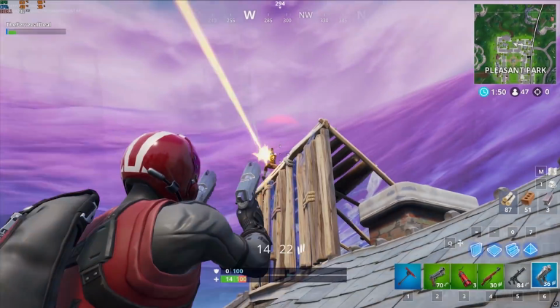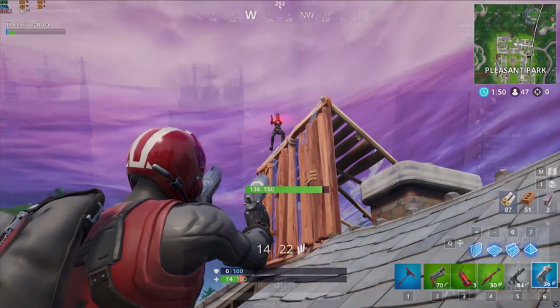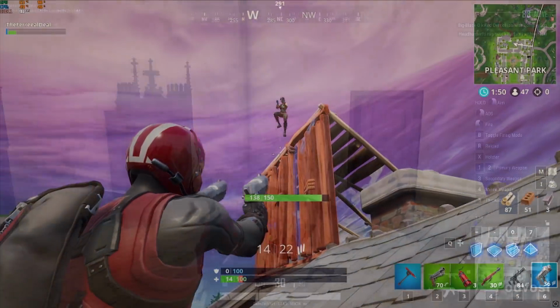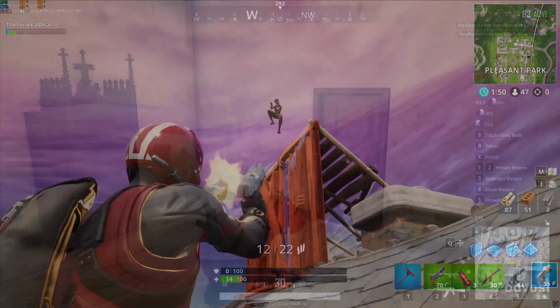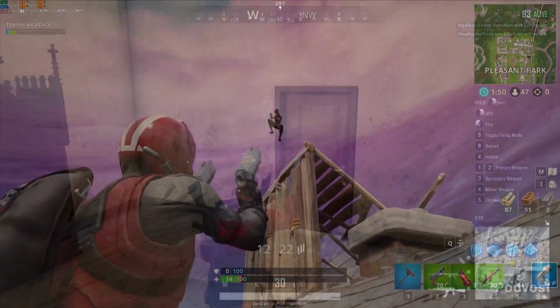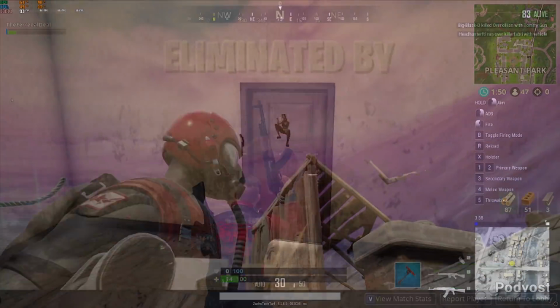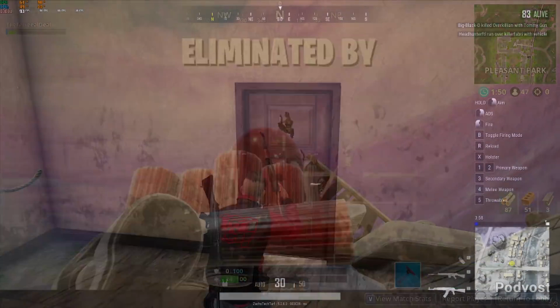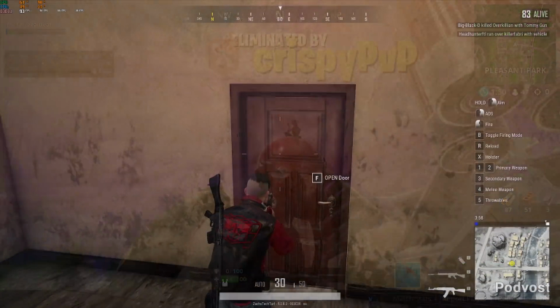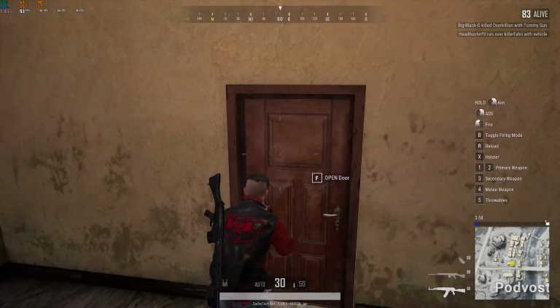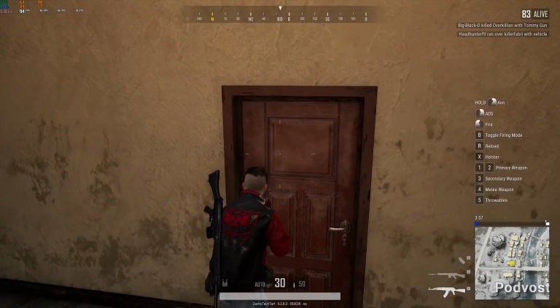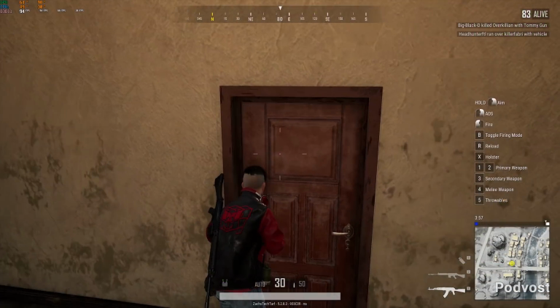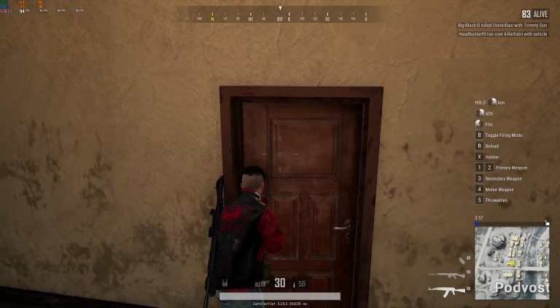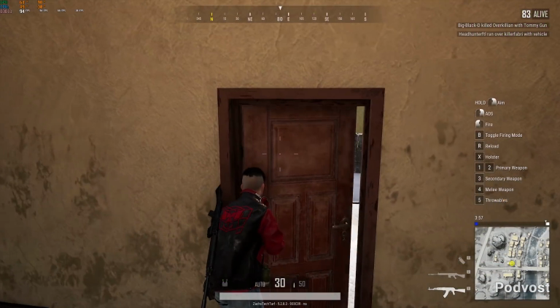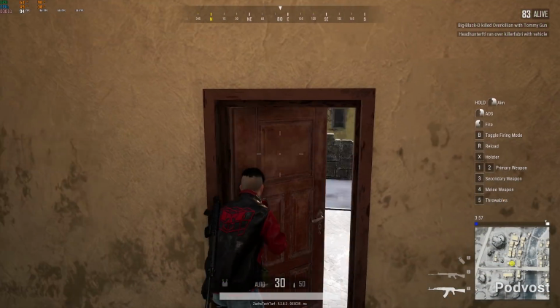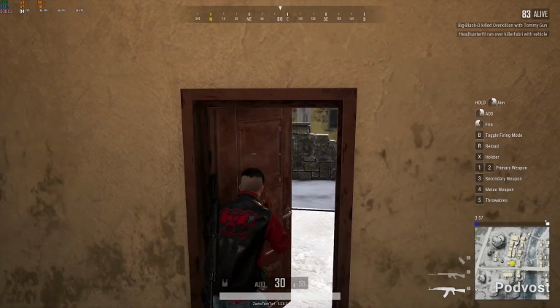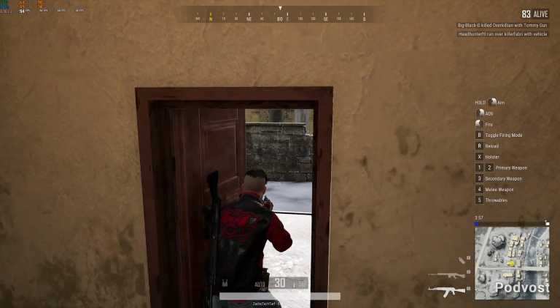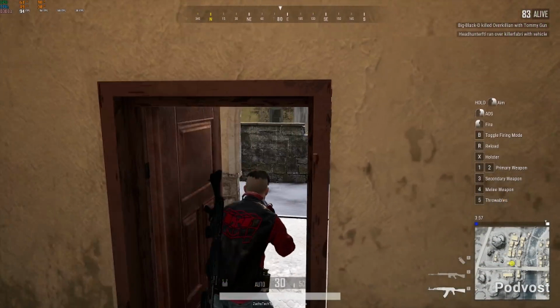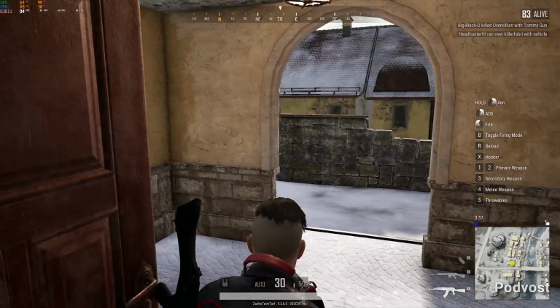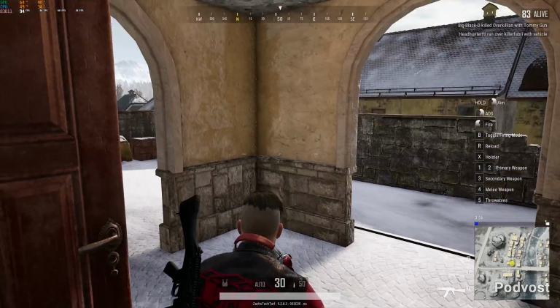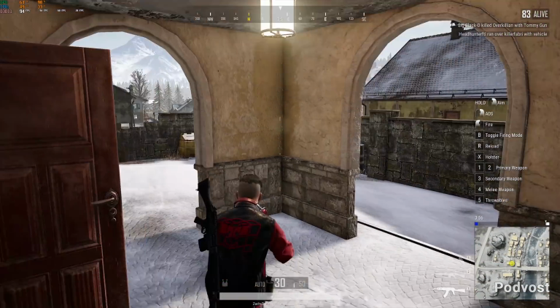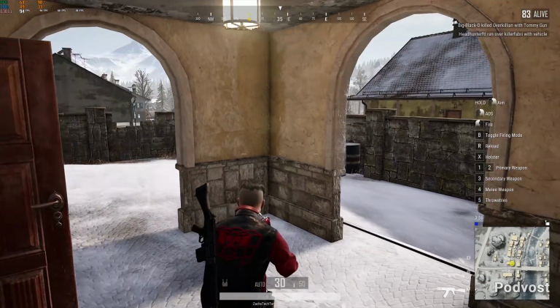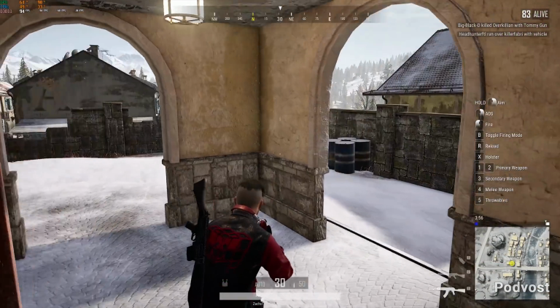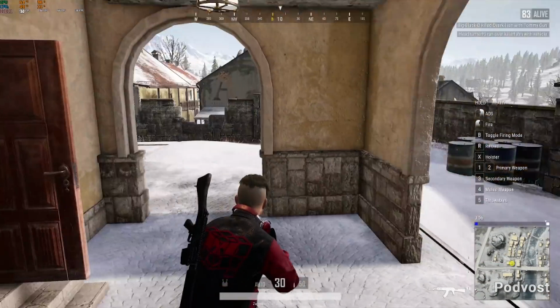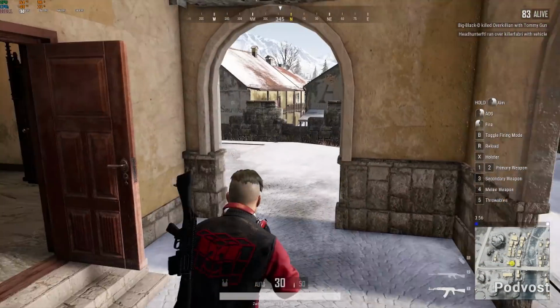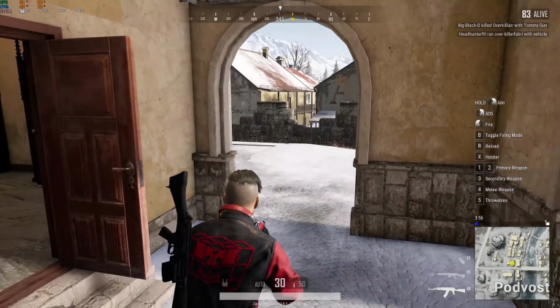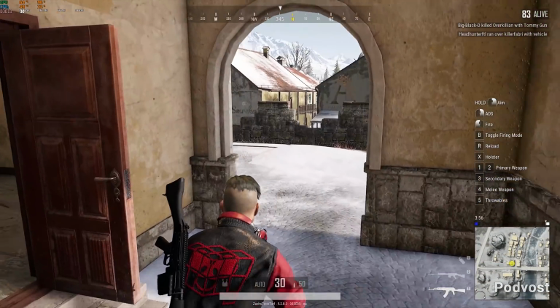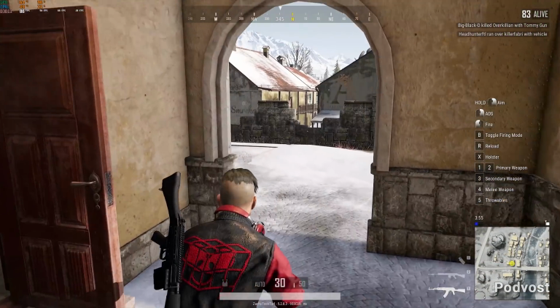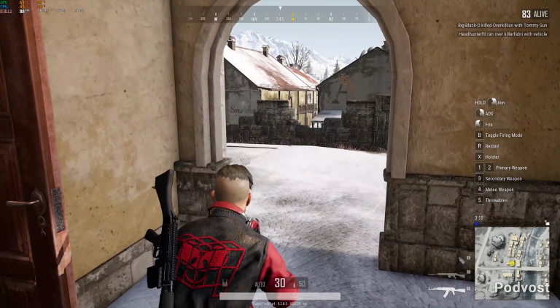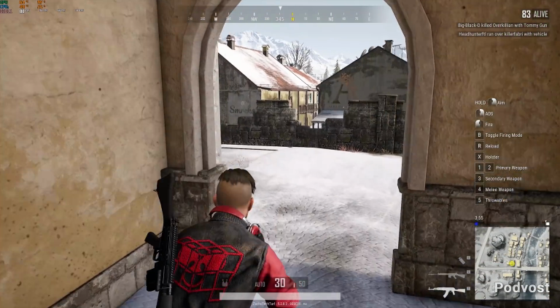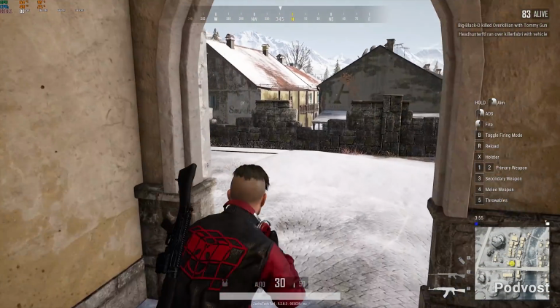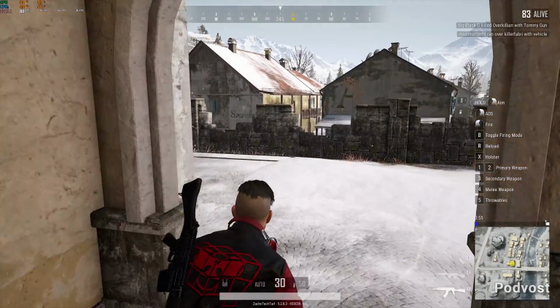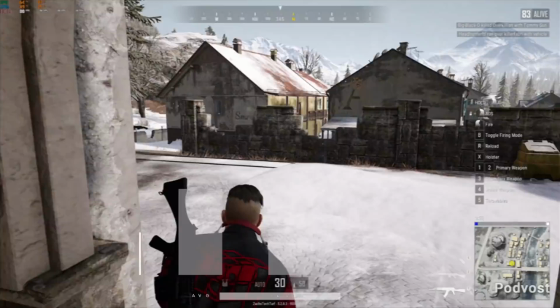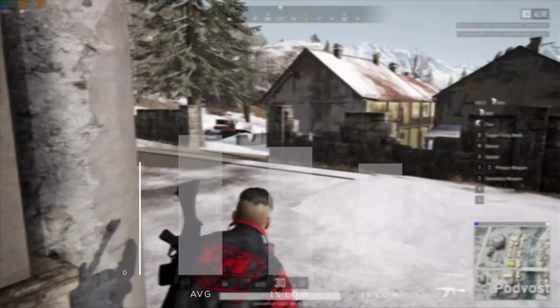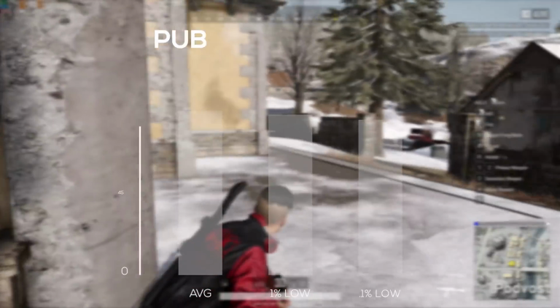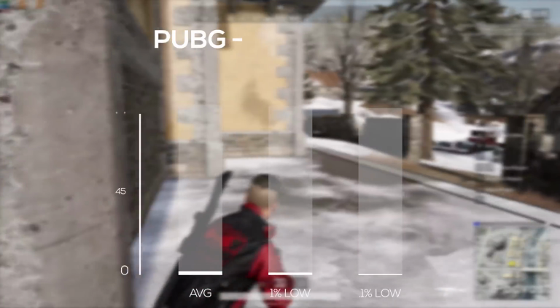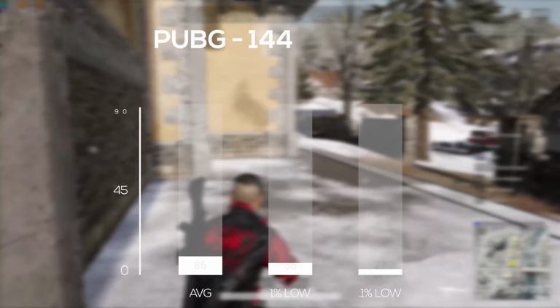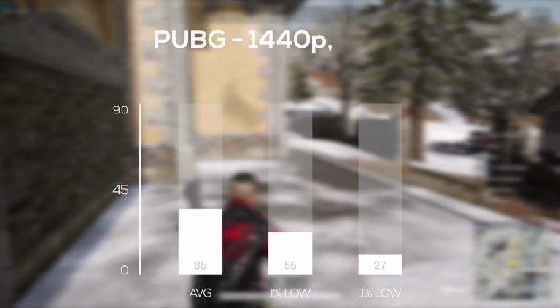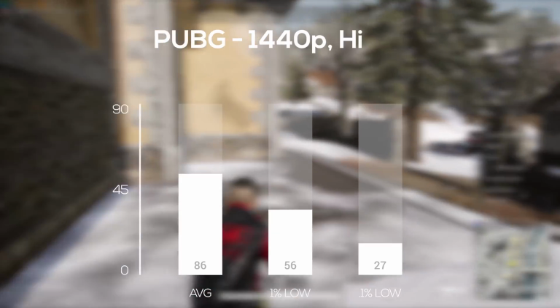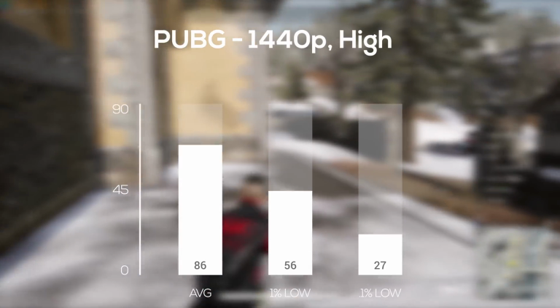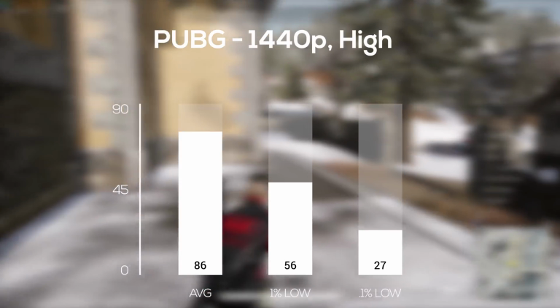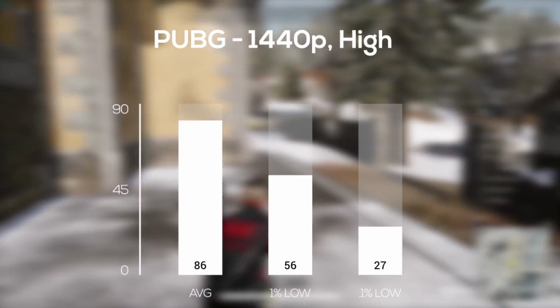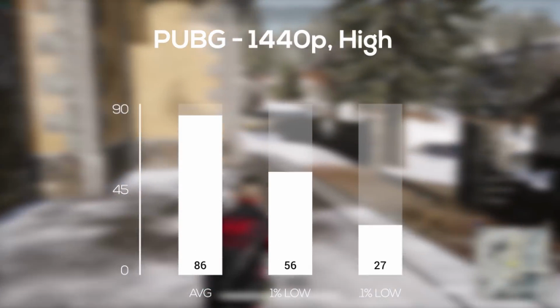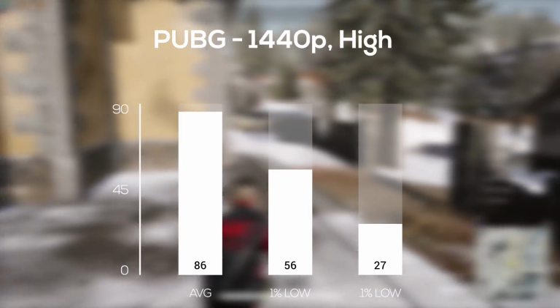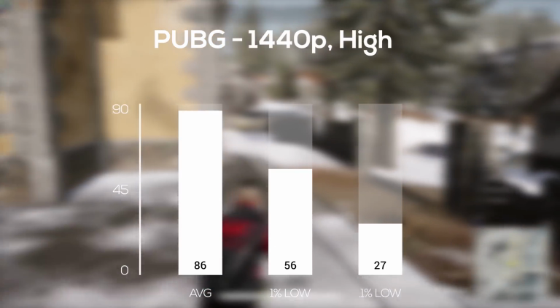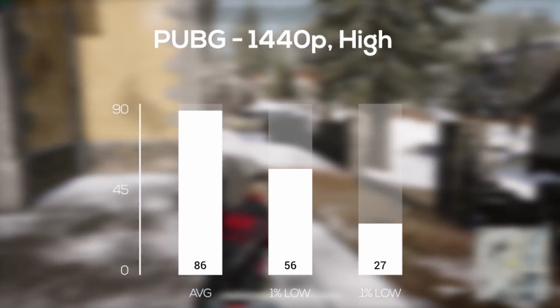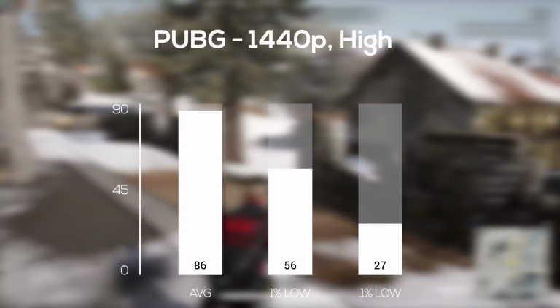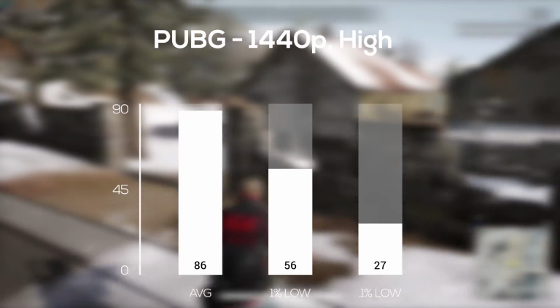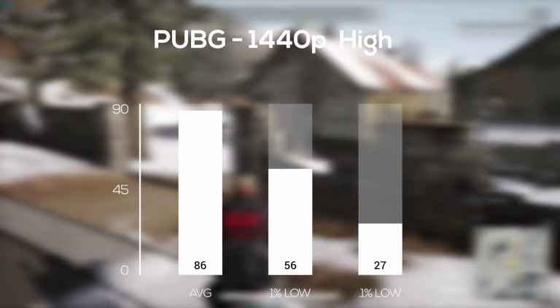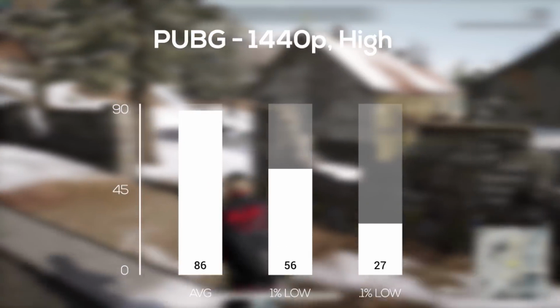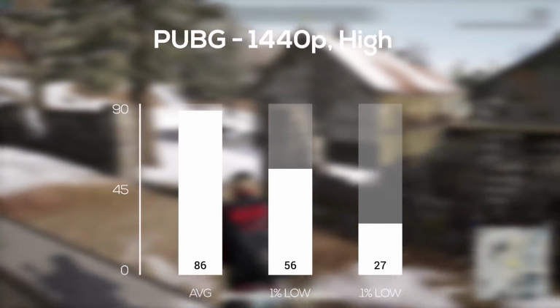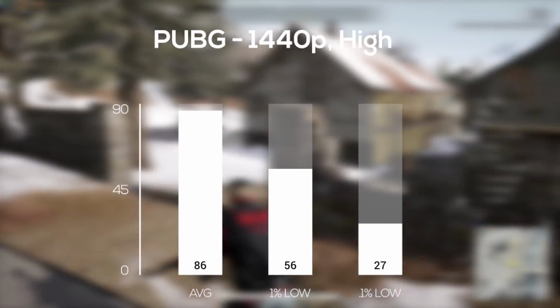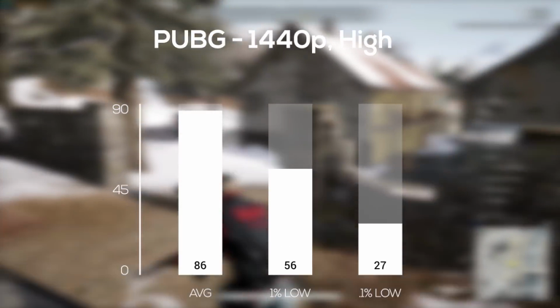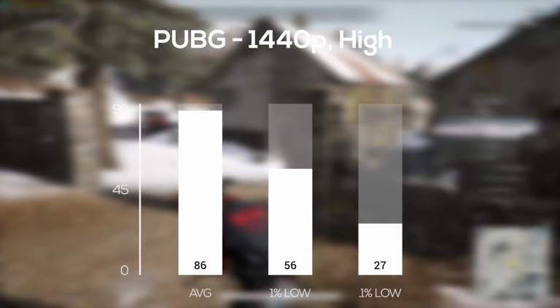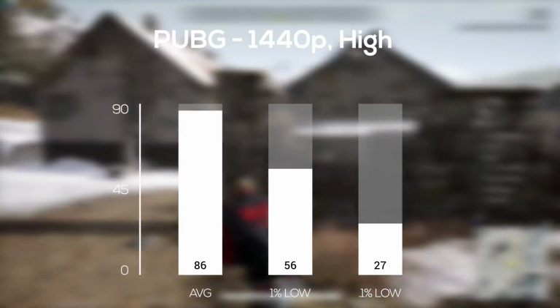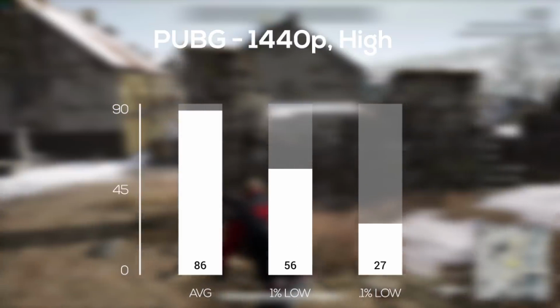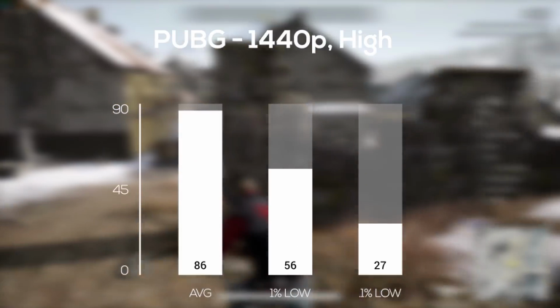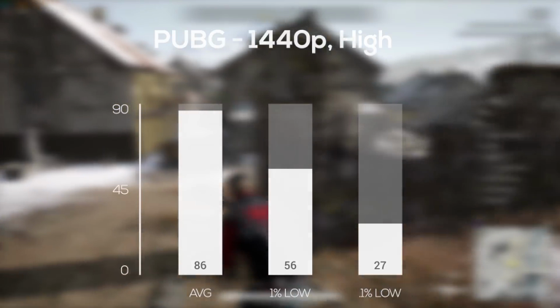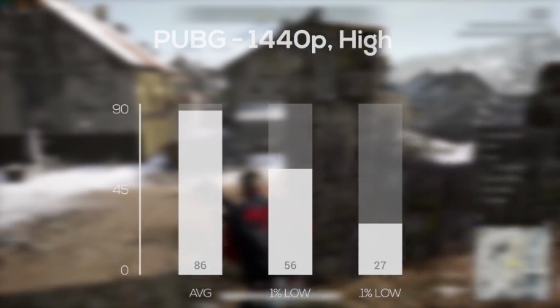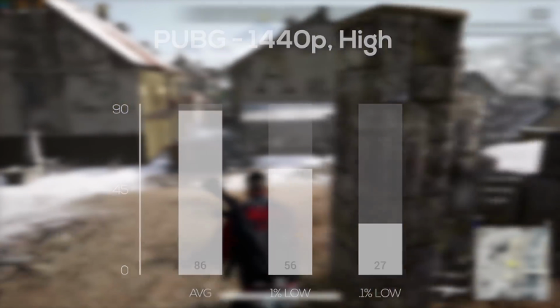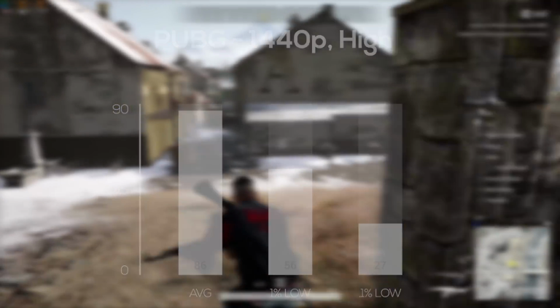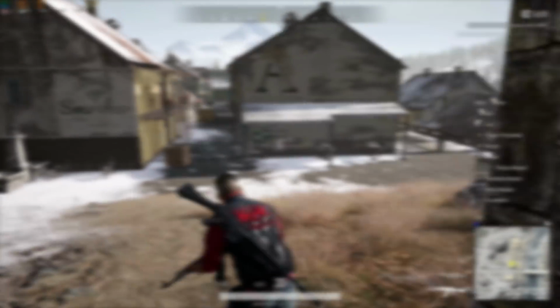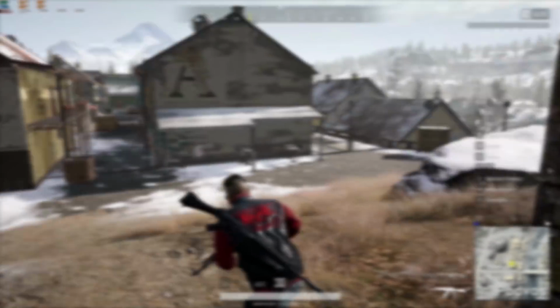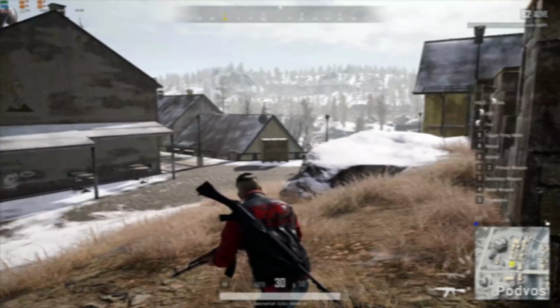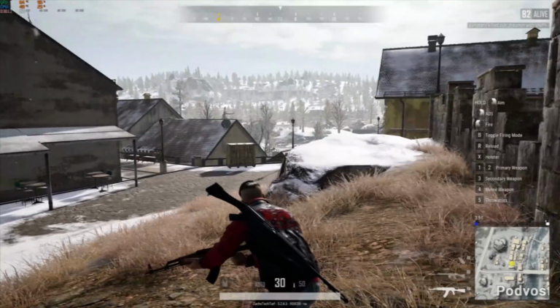For our last battle royale game, PlayerUnknown's Battlegrounds followed up next, and in 1440p and high settings this system averaged 86 frames per second.